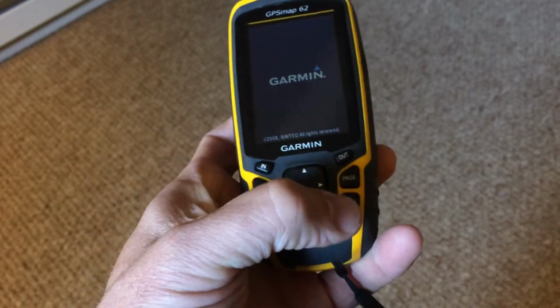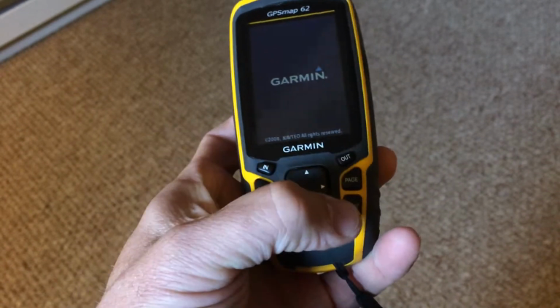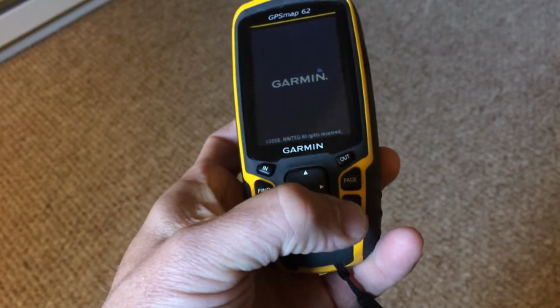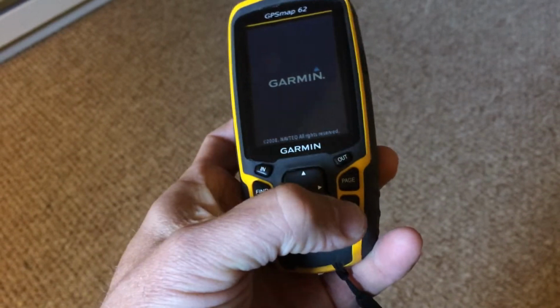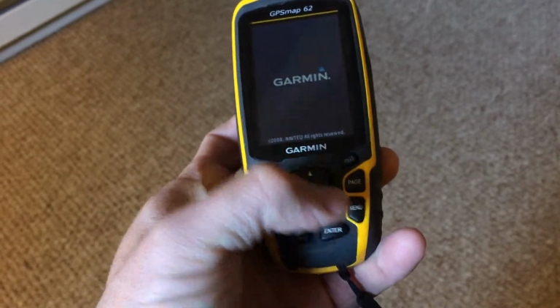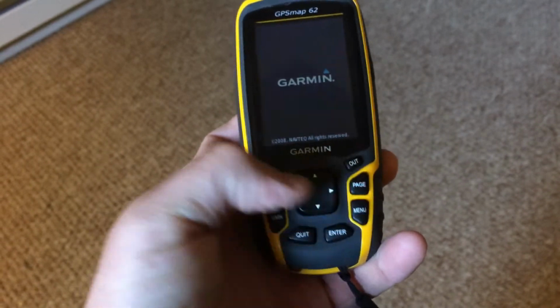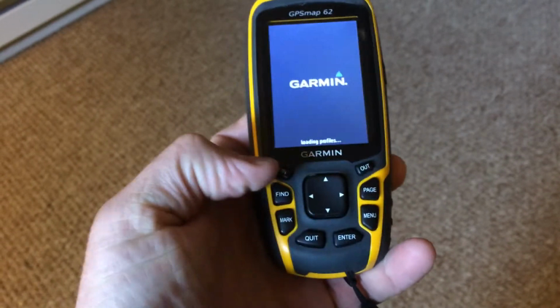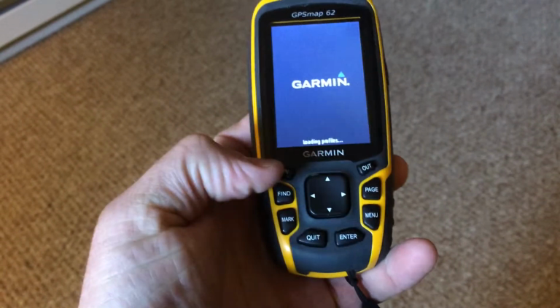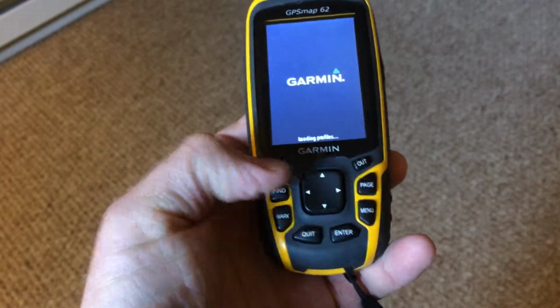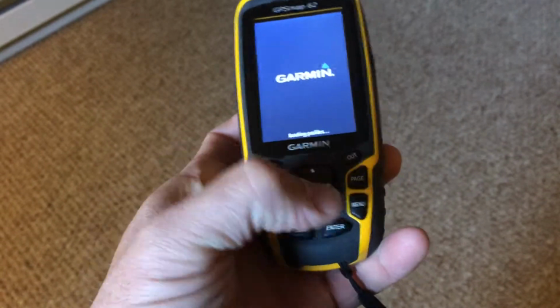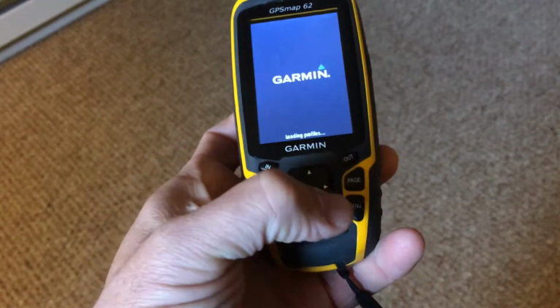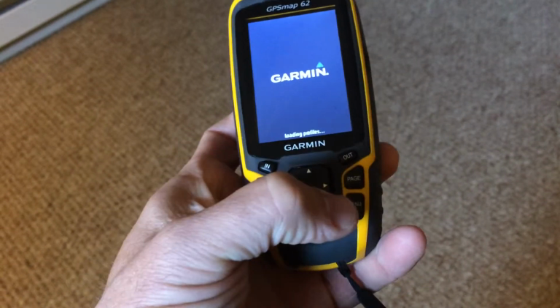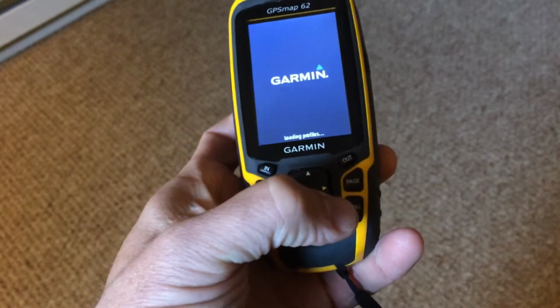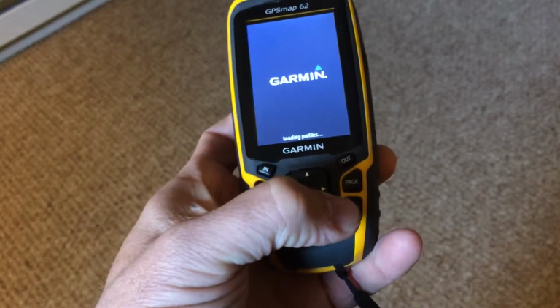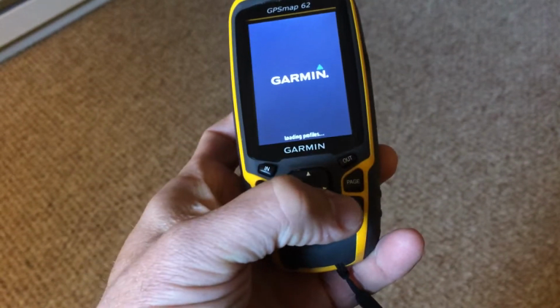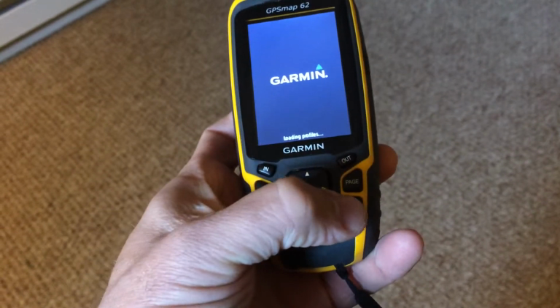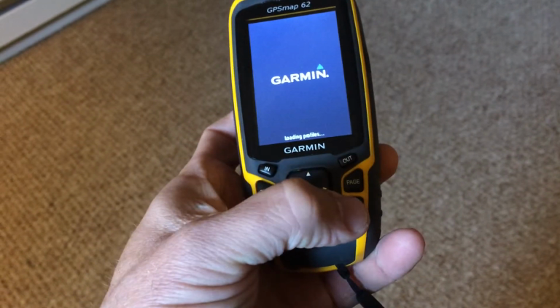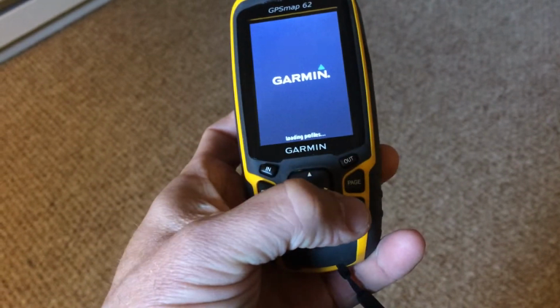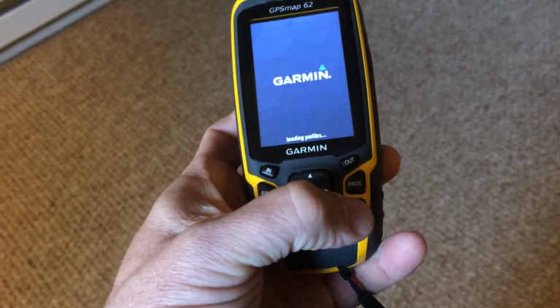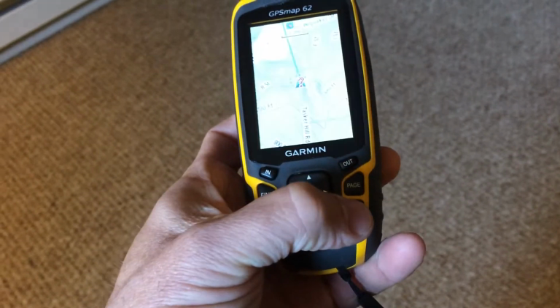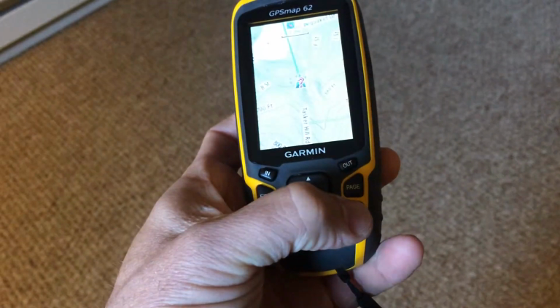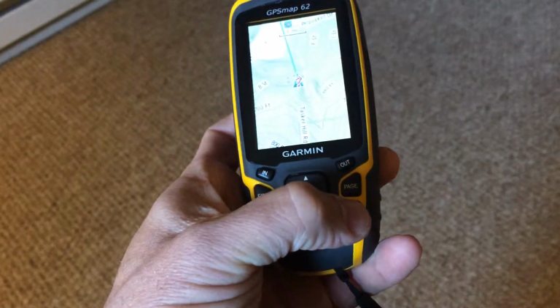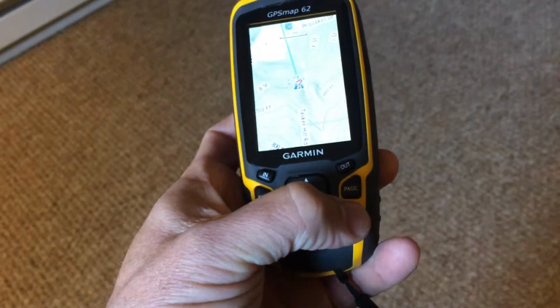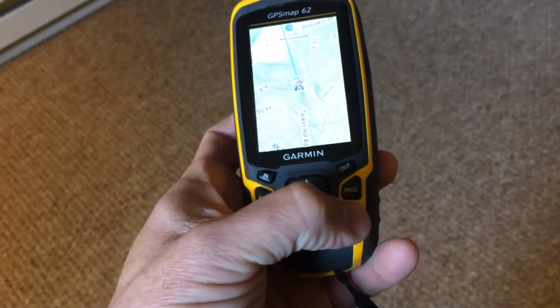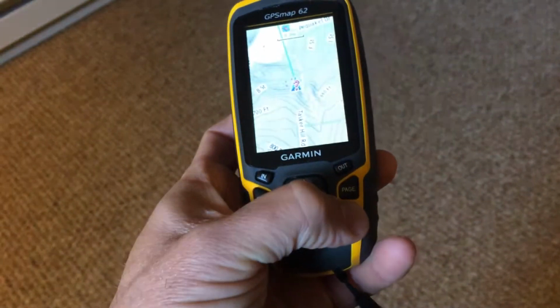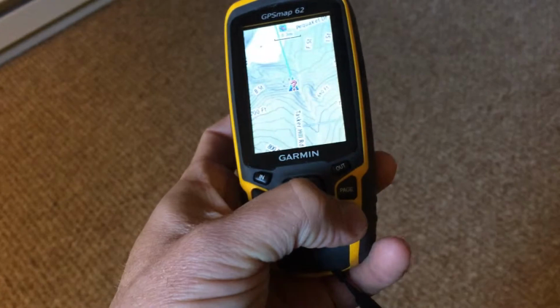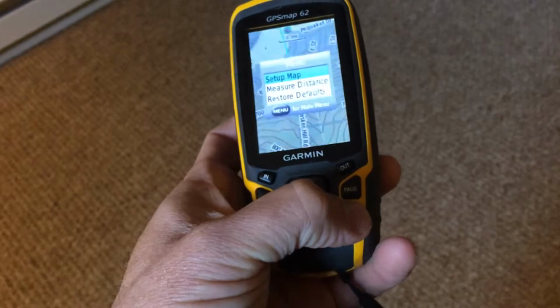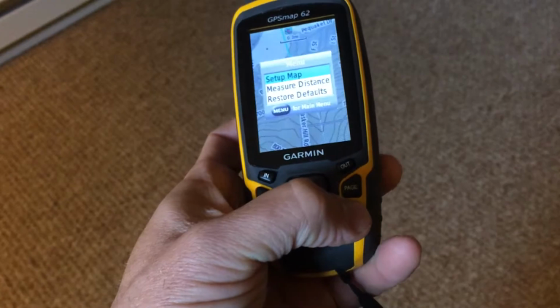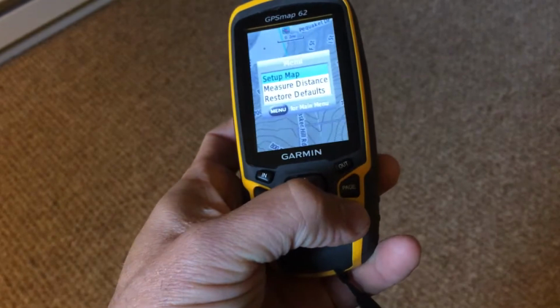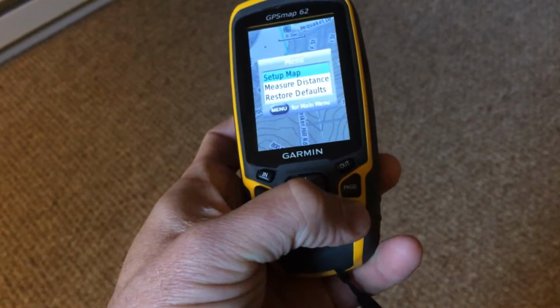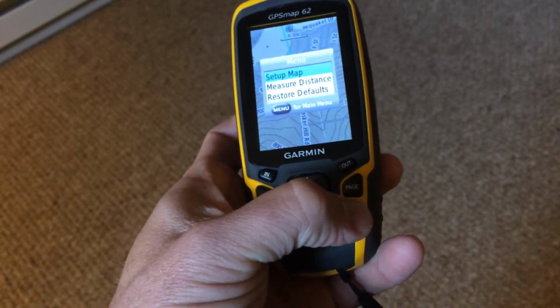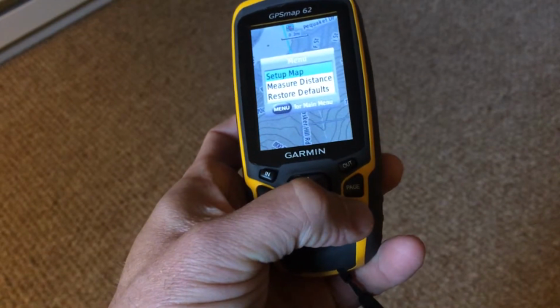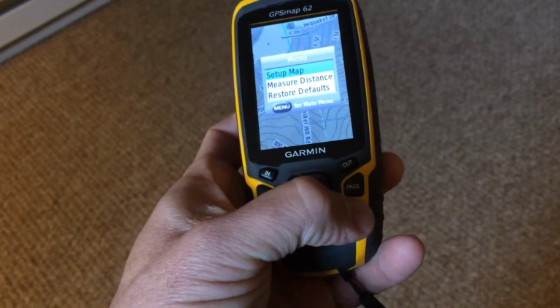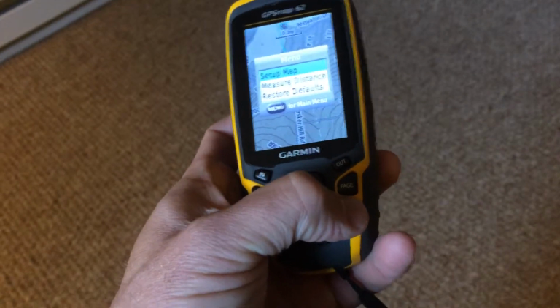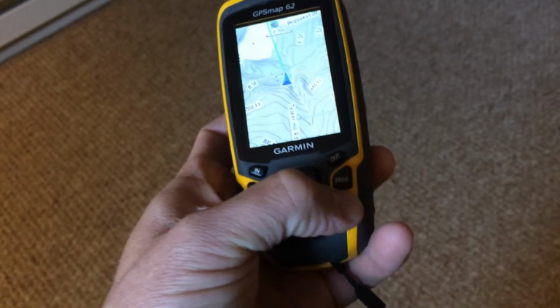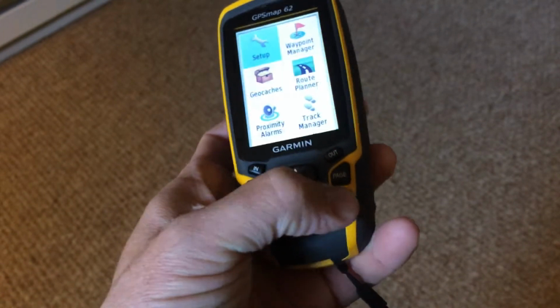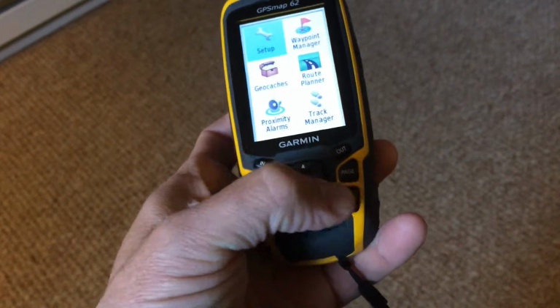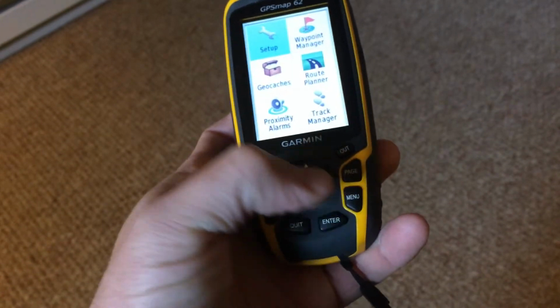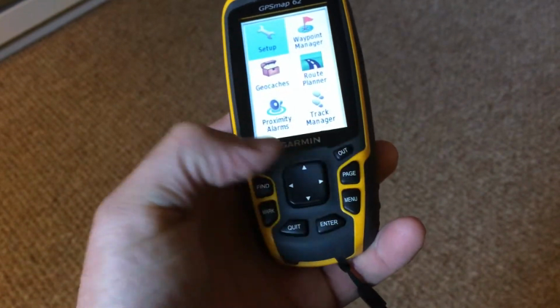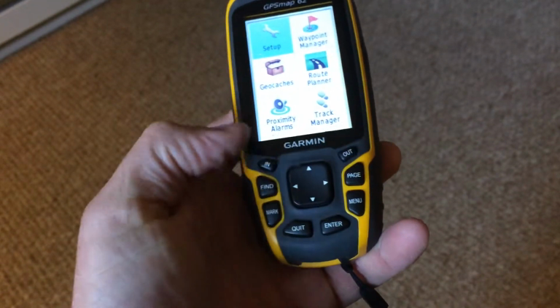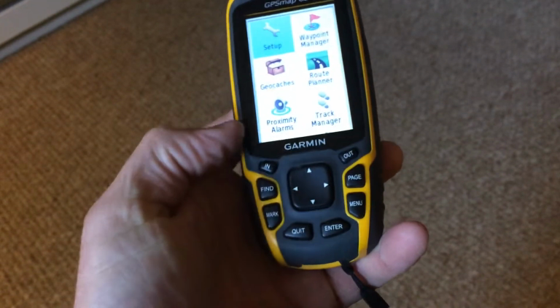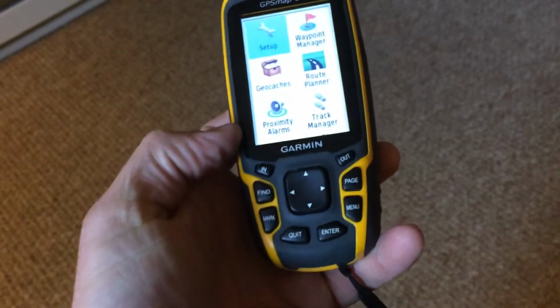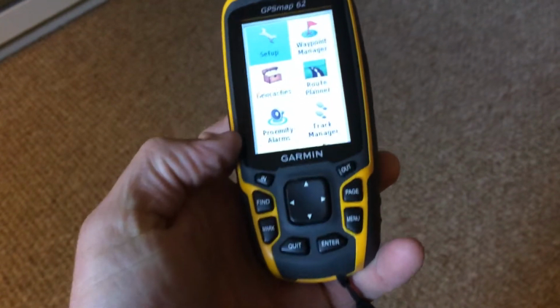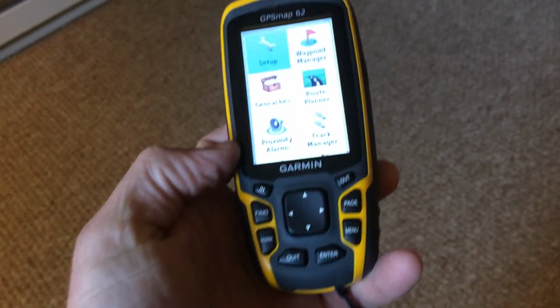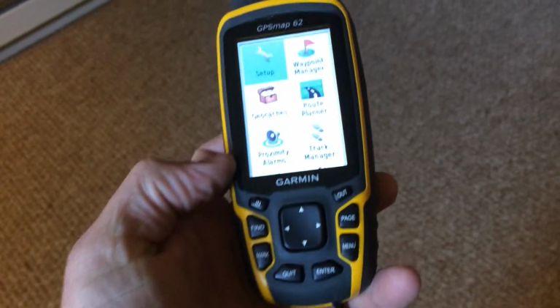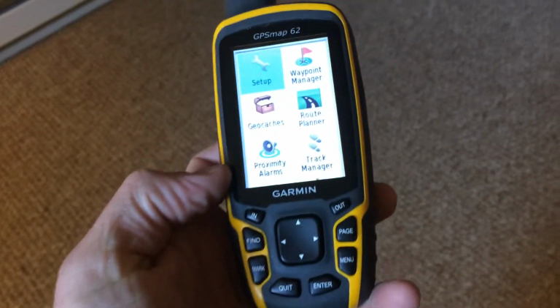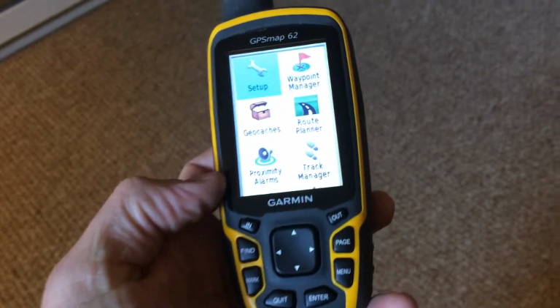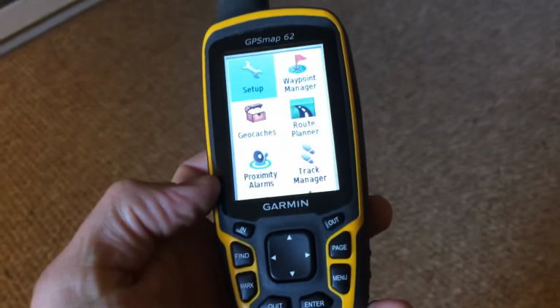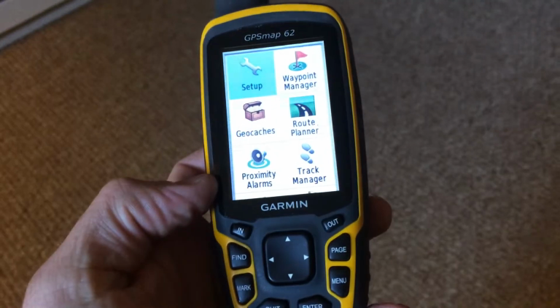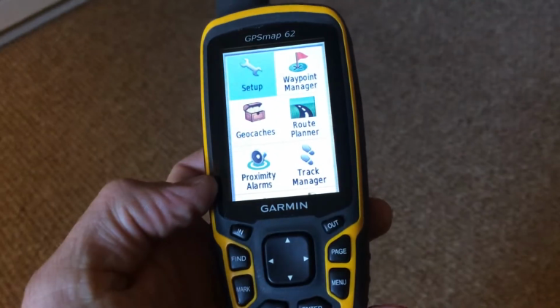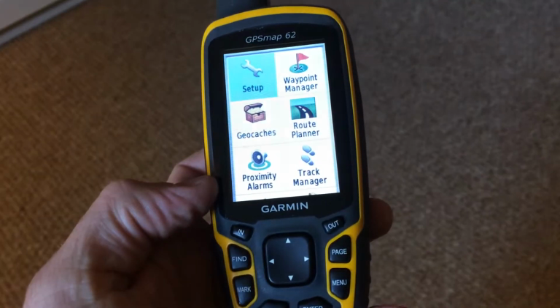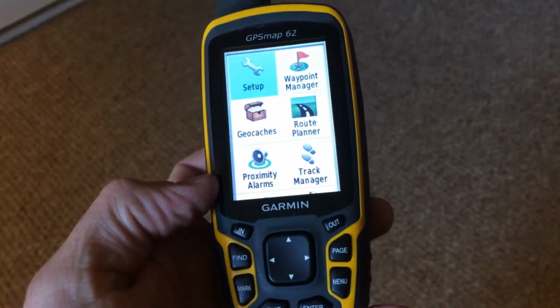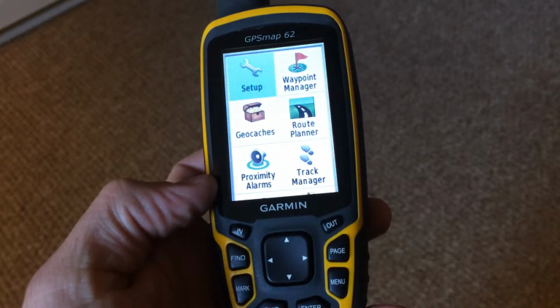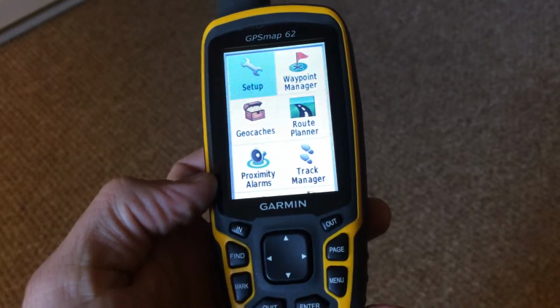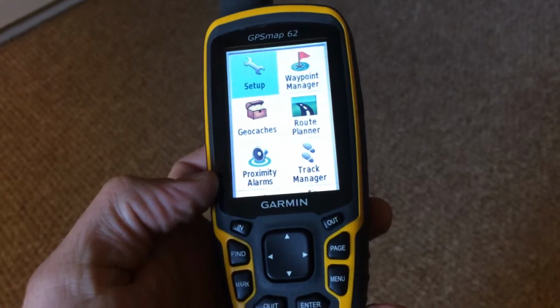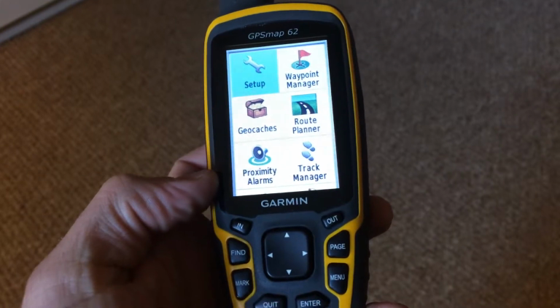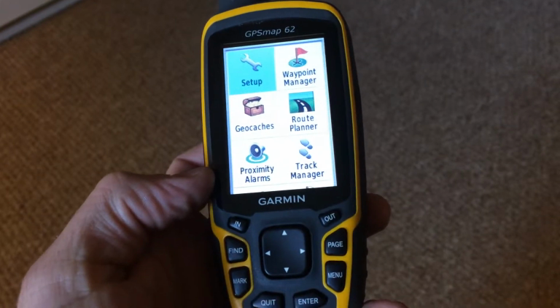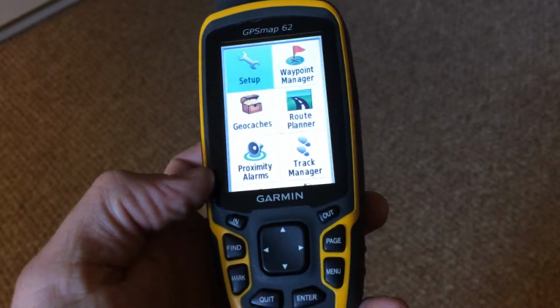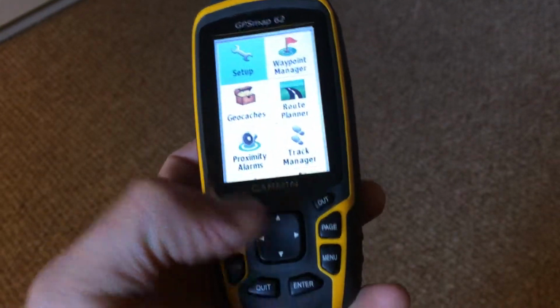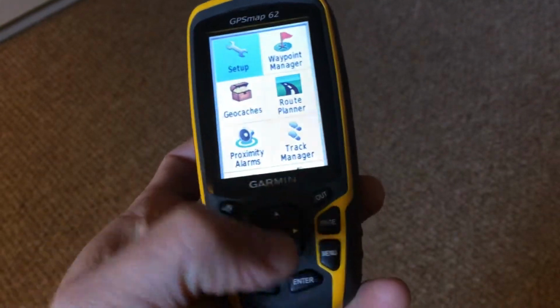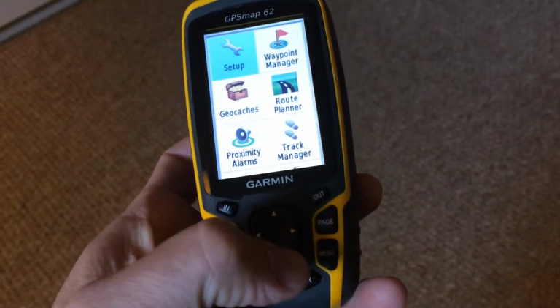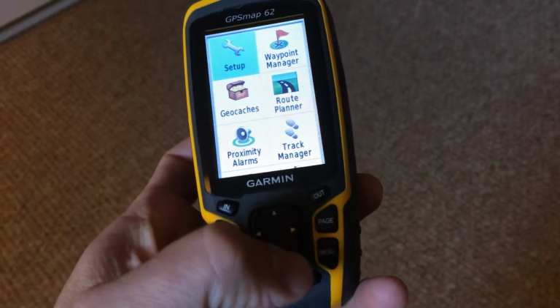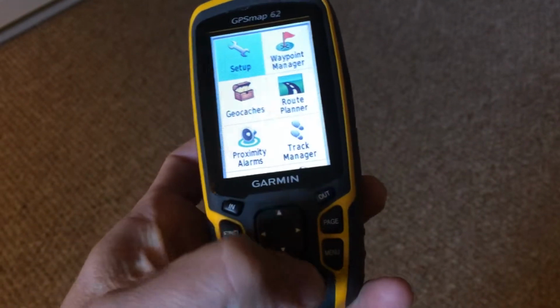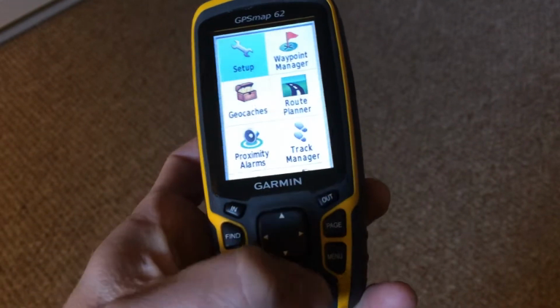we're going to press the menu button twice — once, twice. Should be on this menu here. Hit enter.